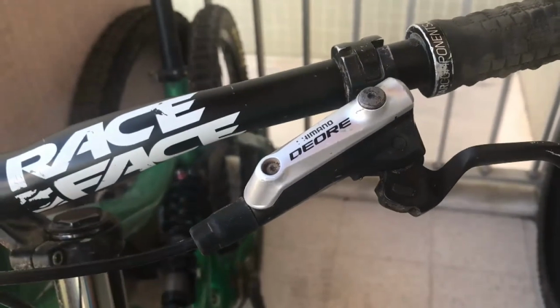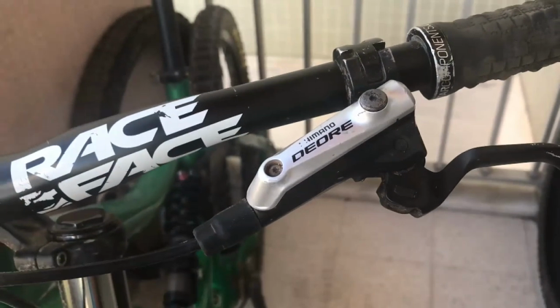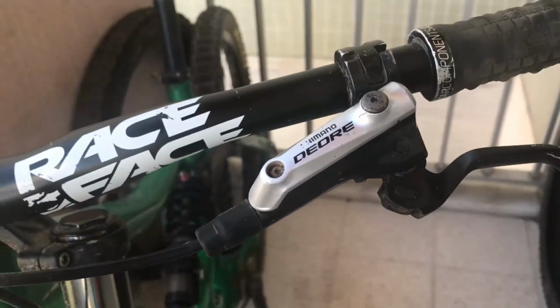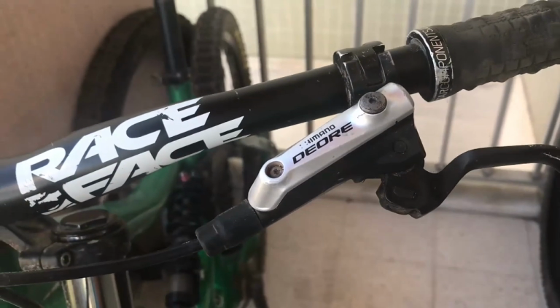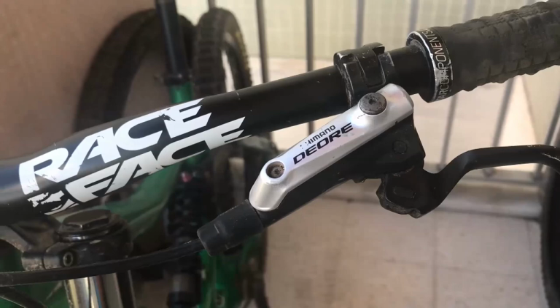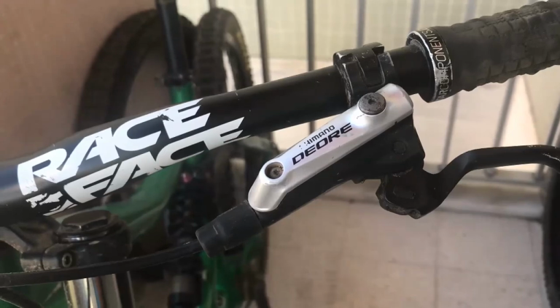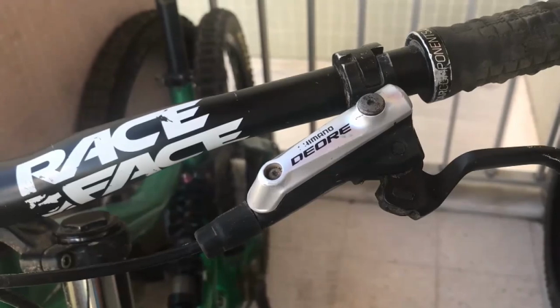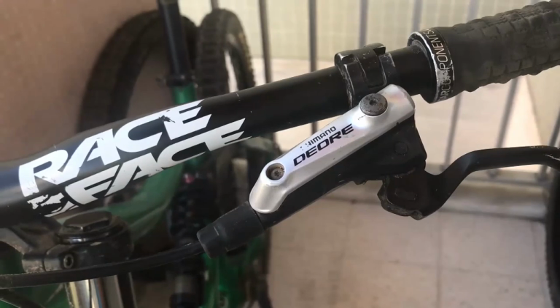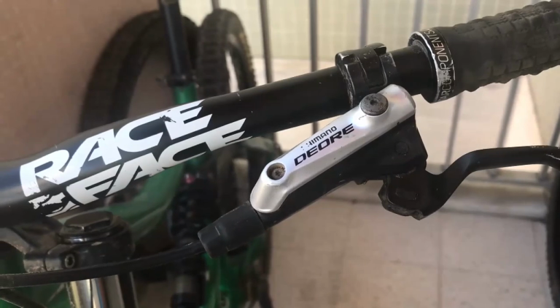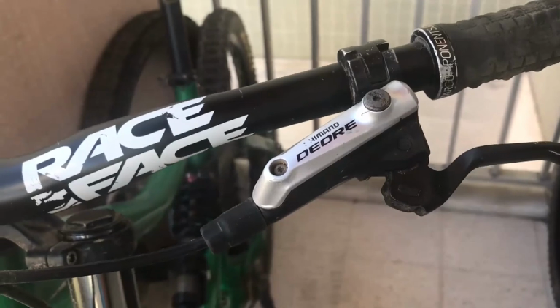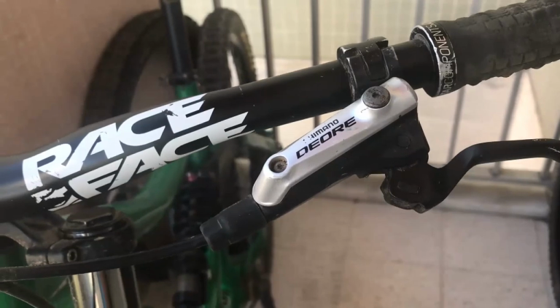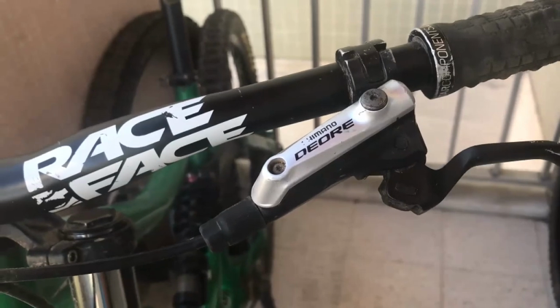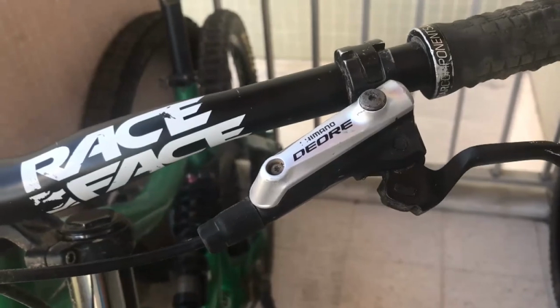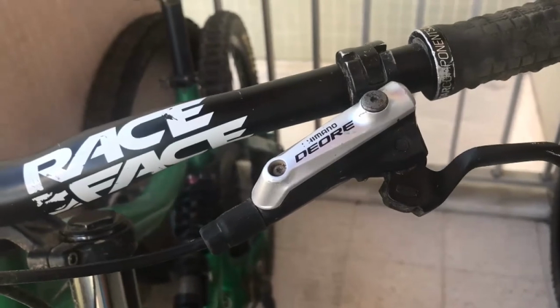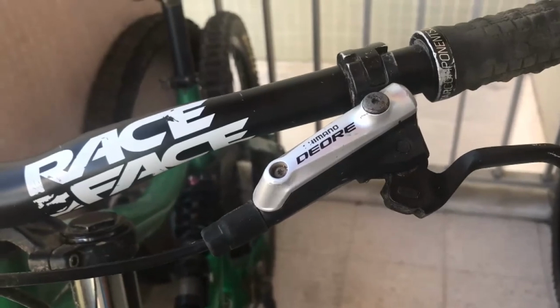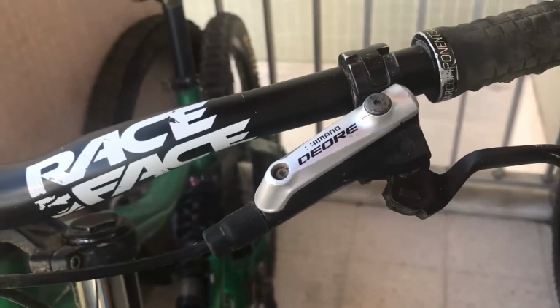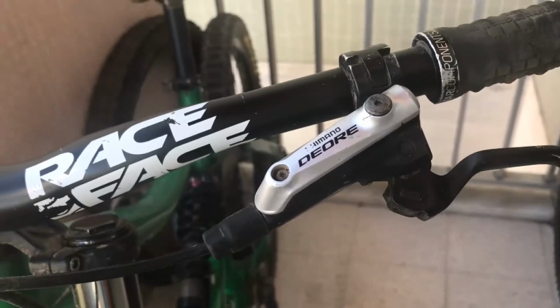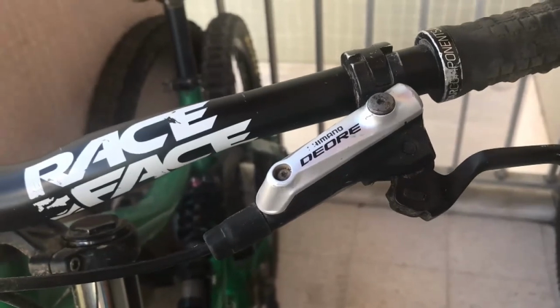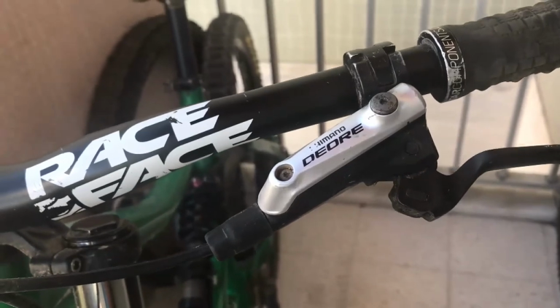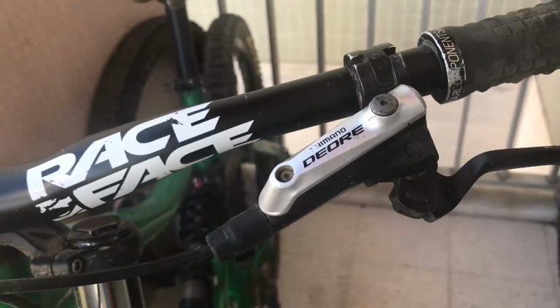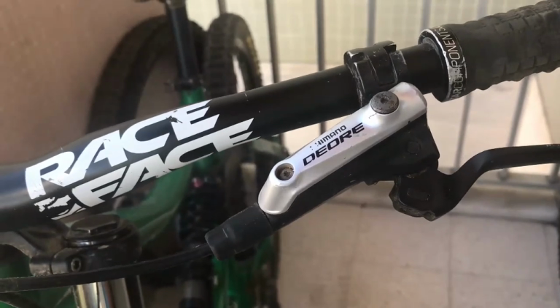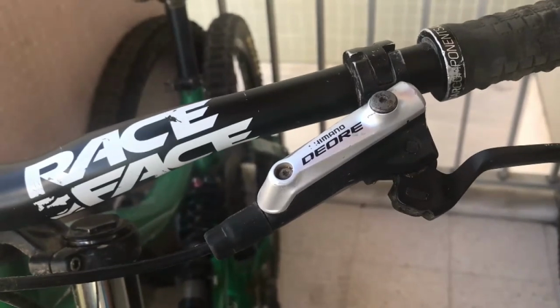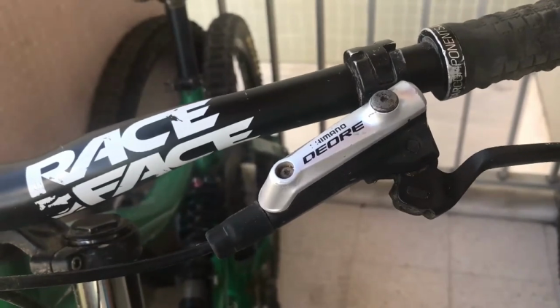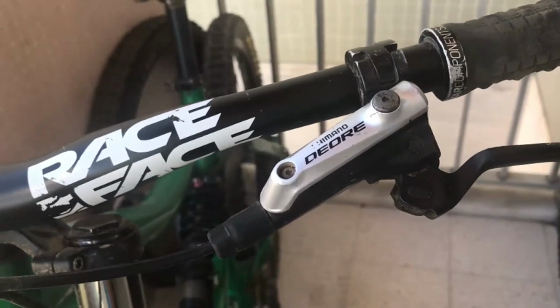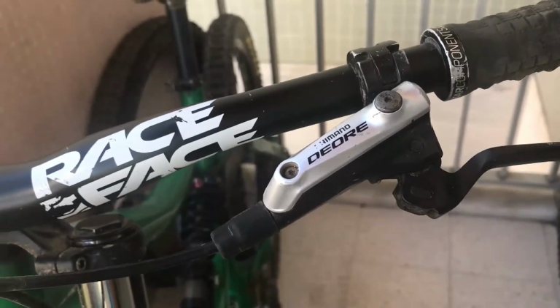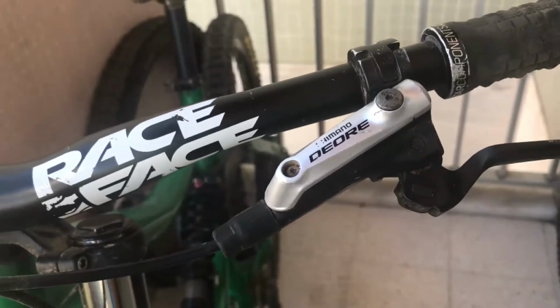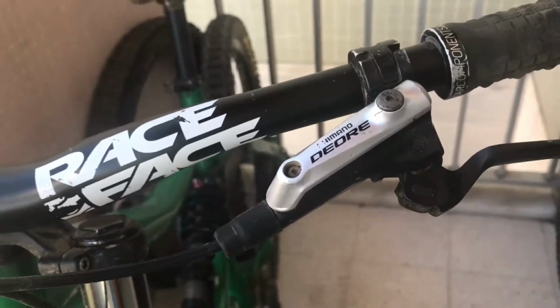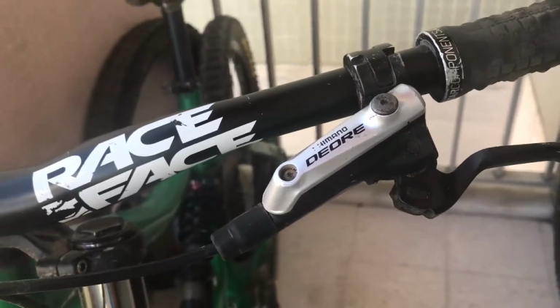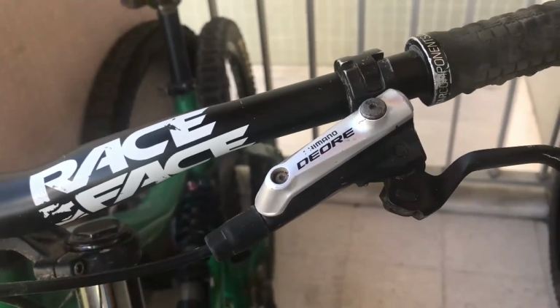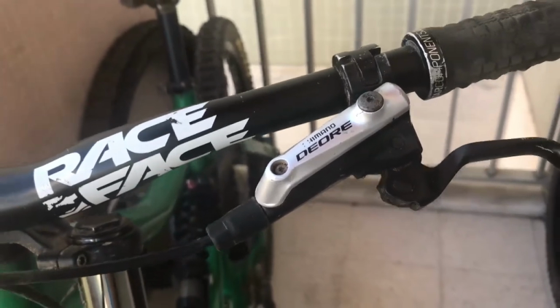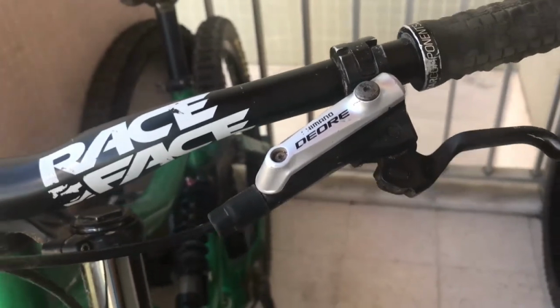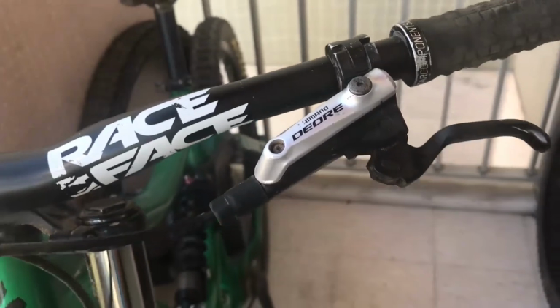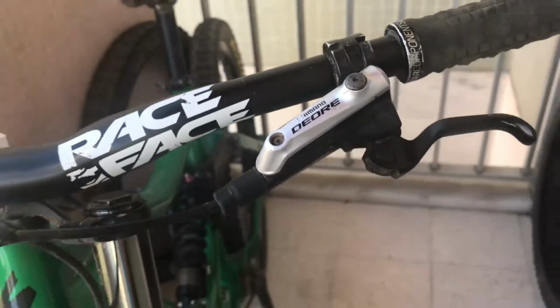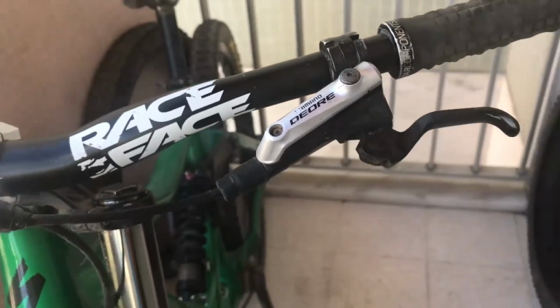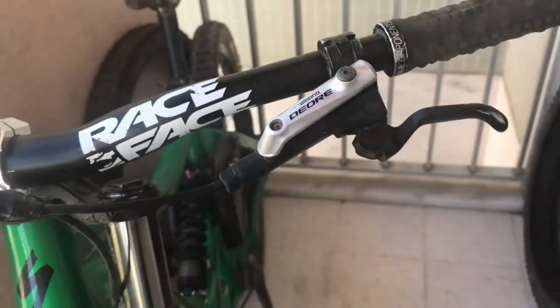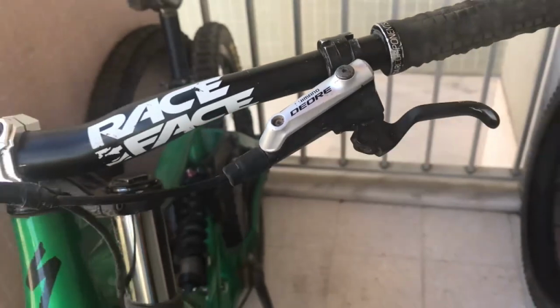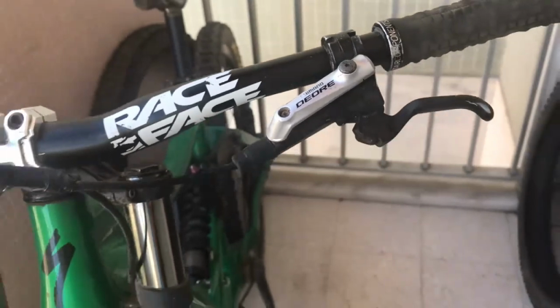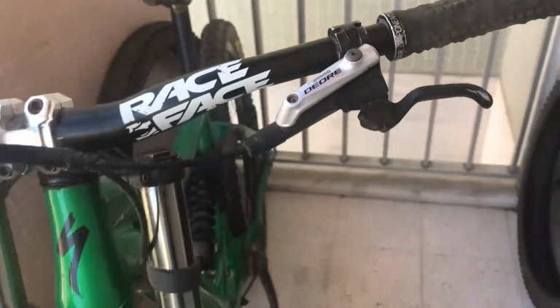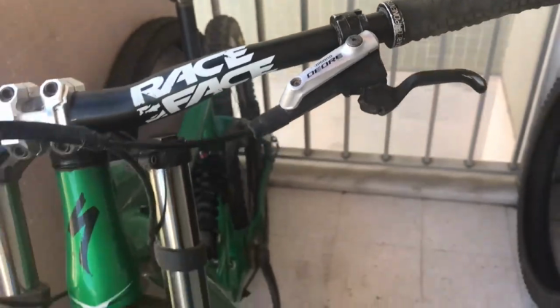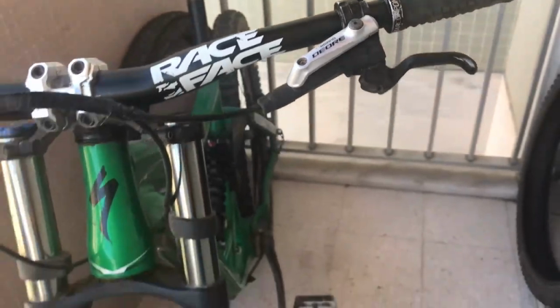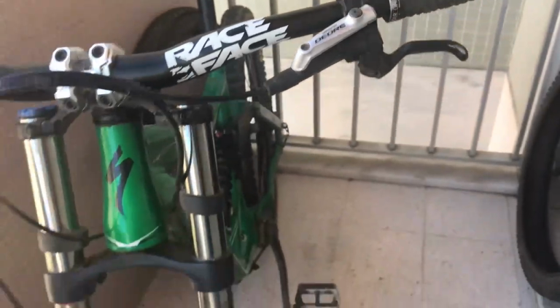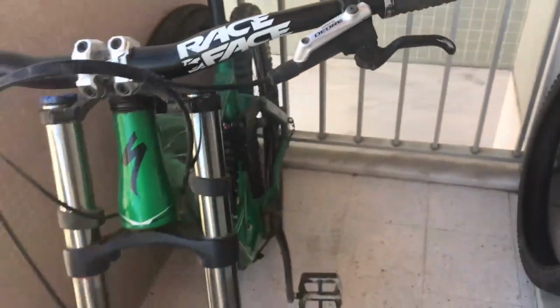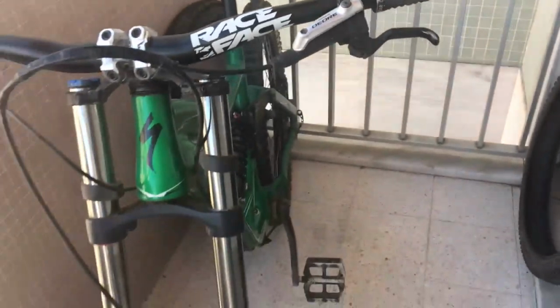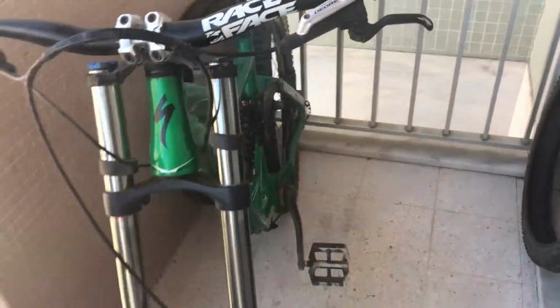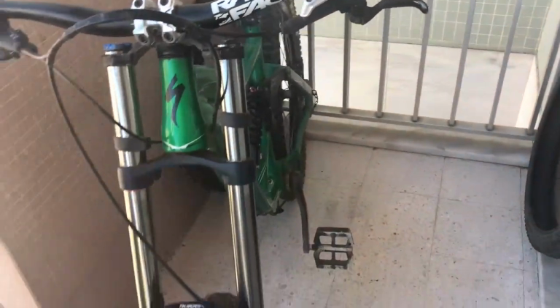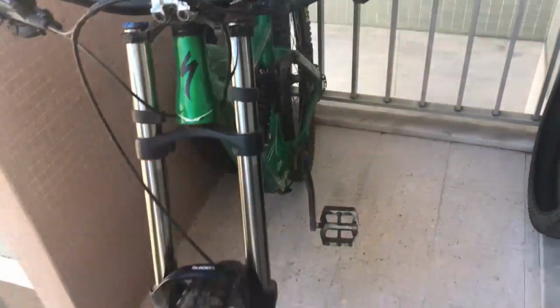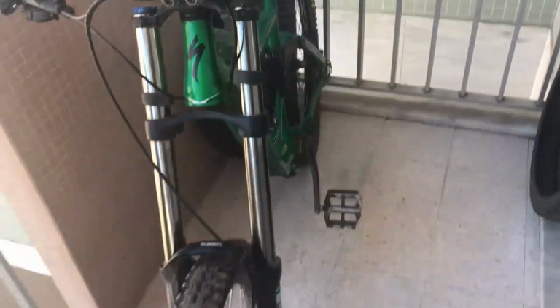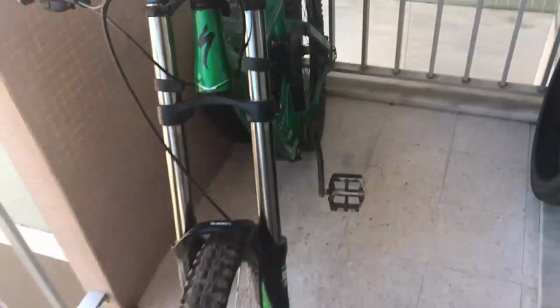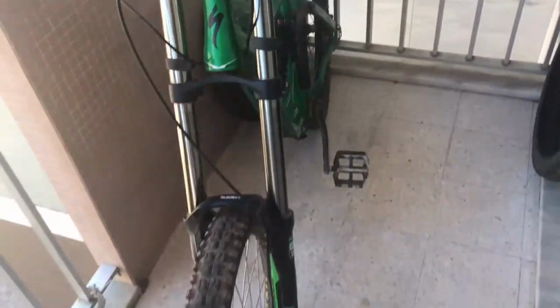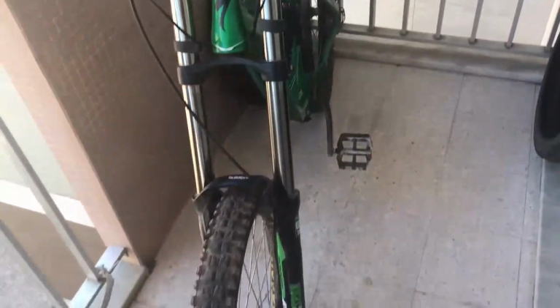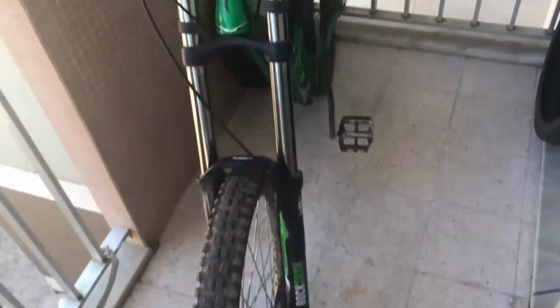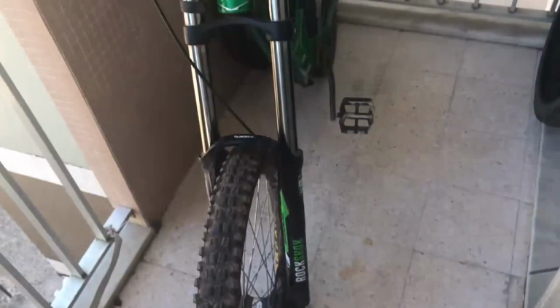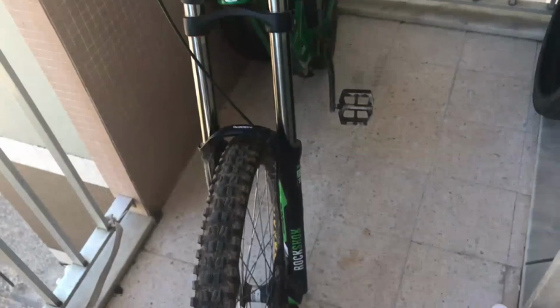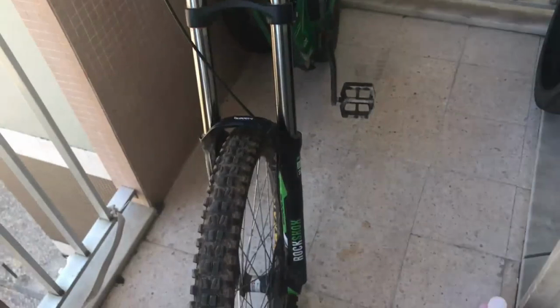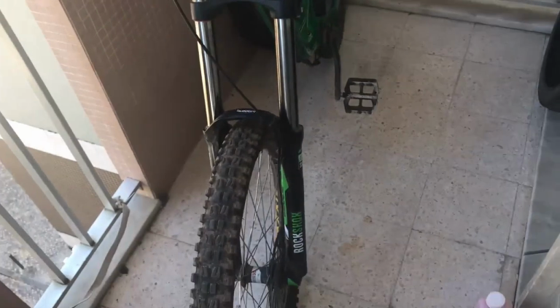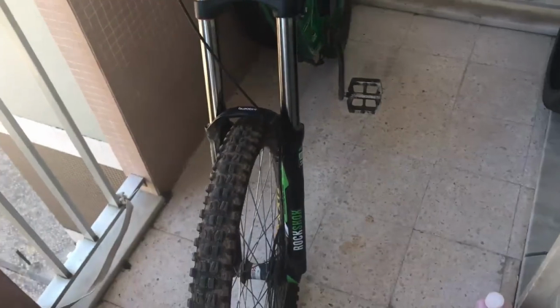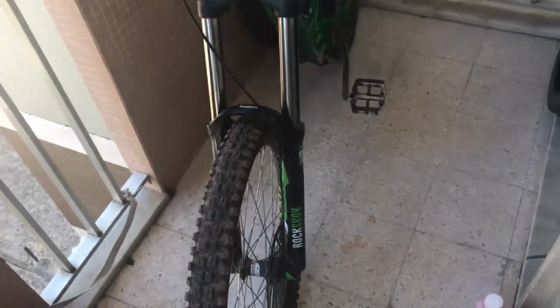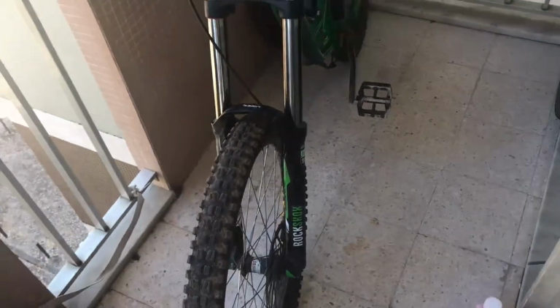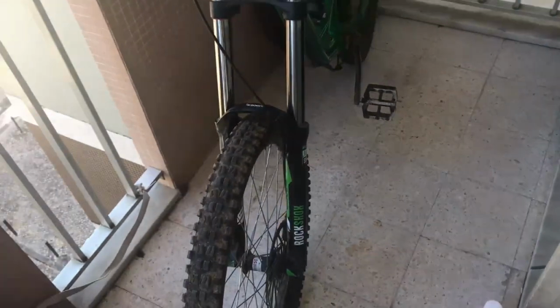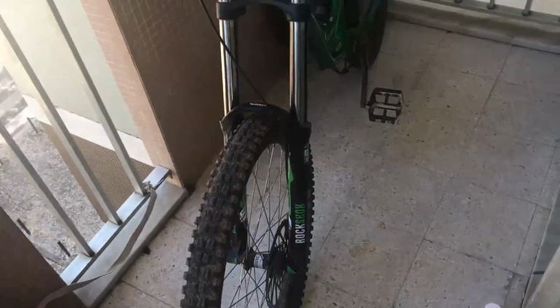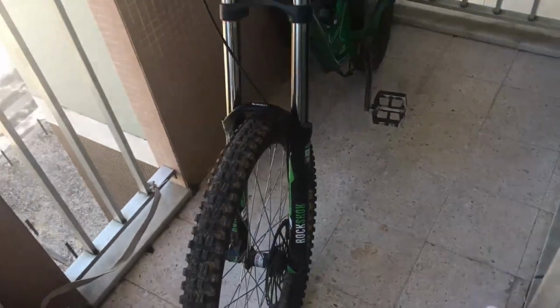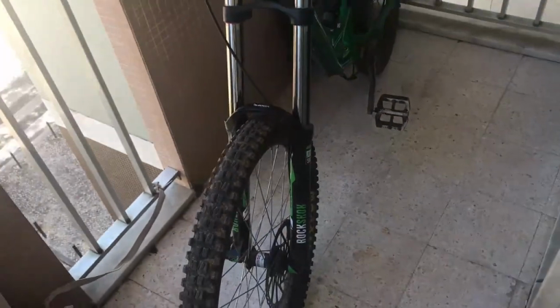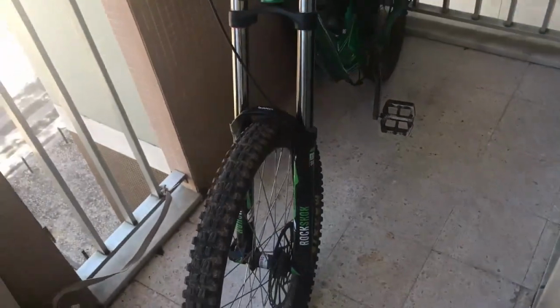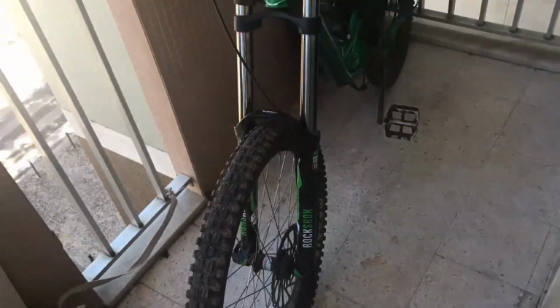Now take the funnel out, put the bolt back, and that's it — job's done in two minutes.